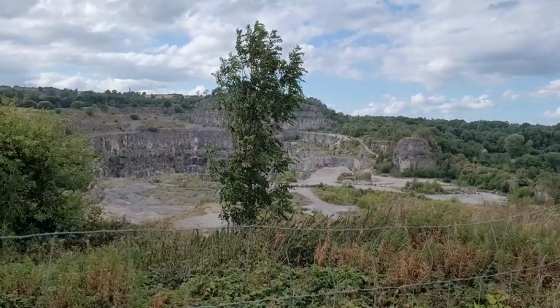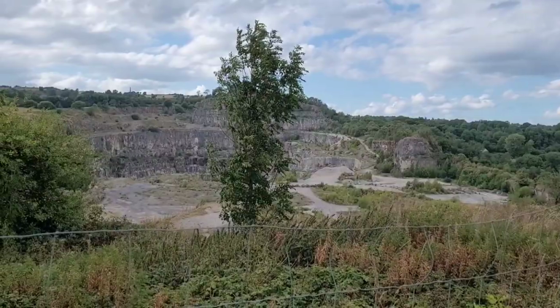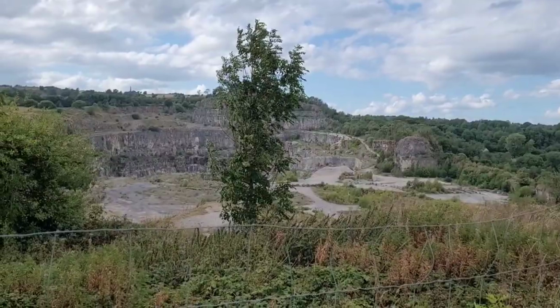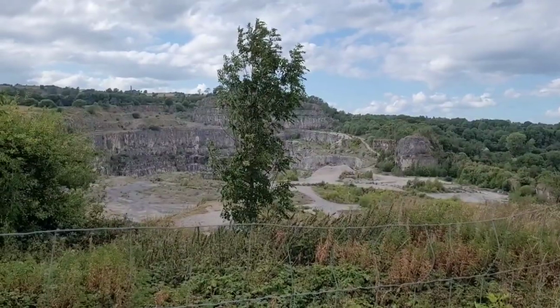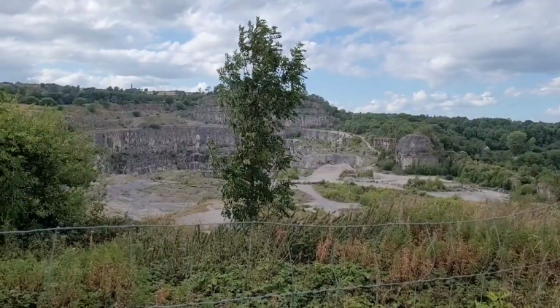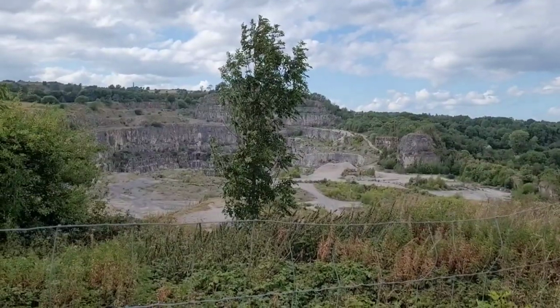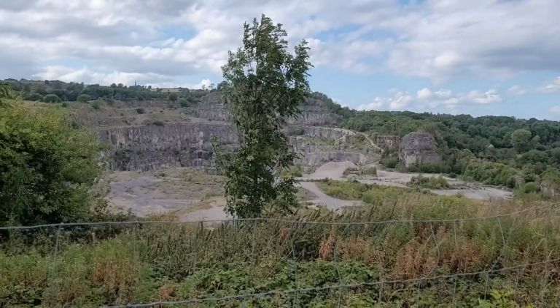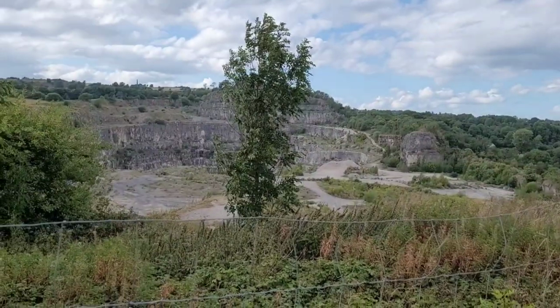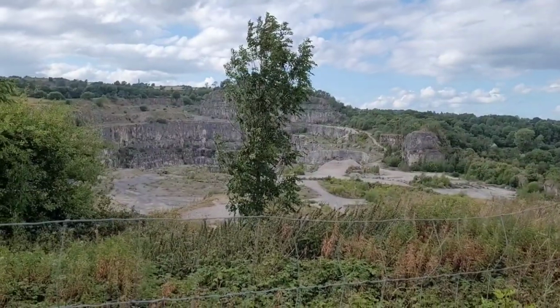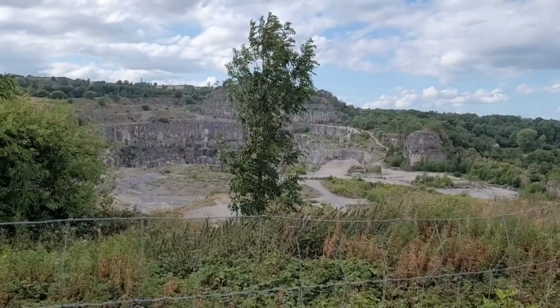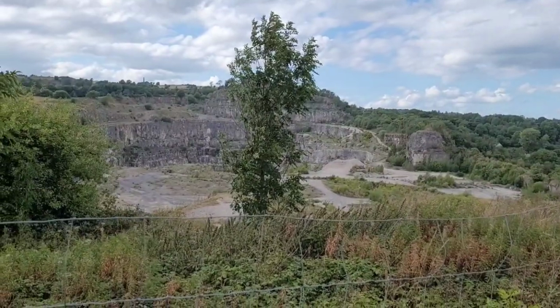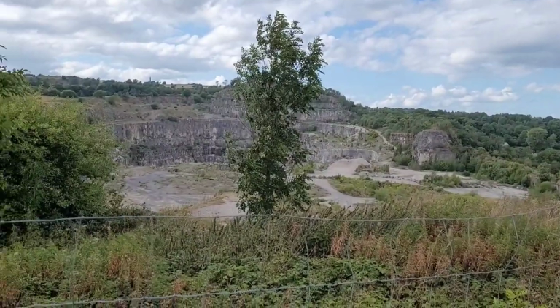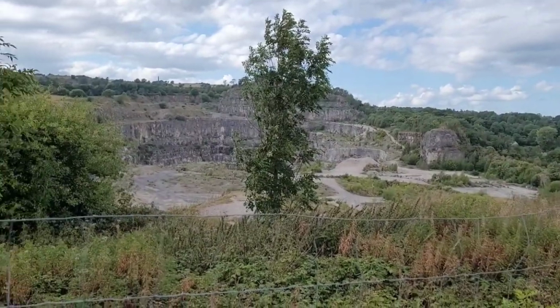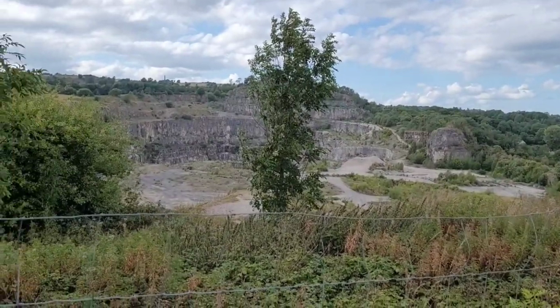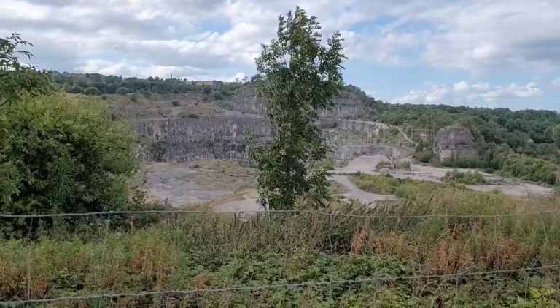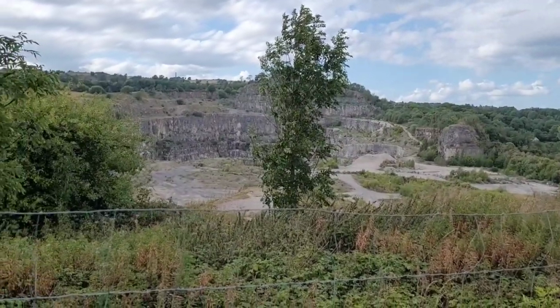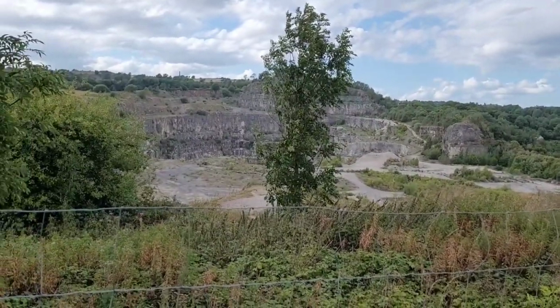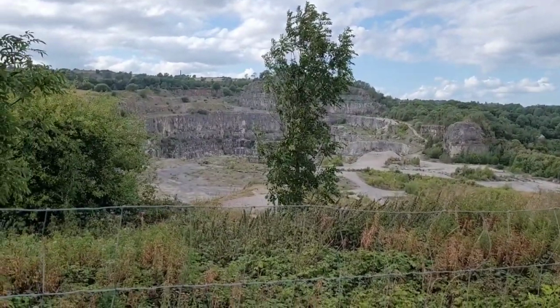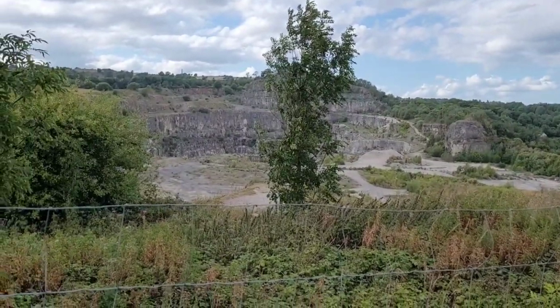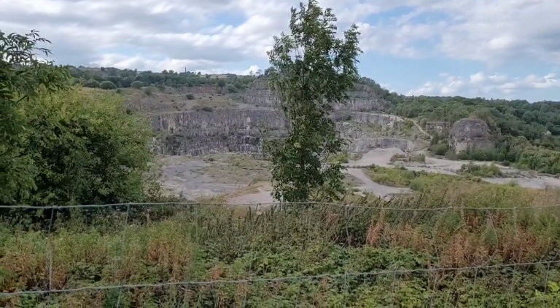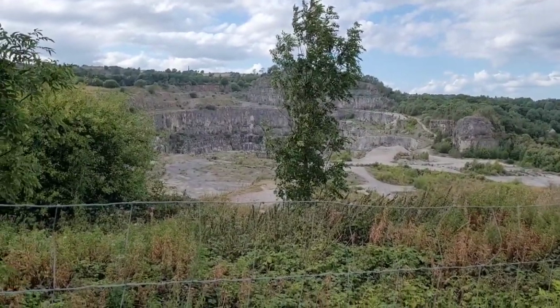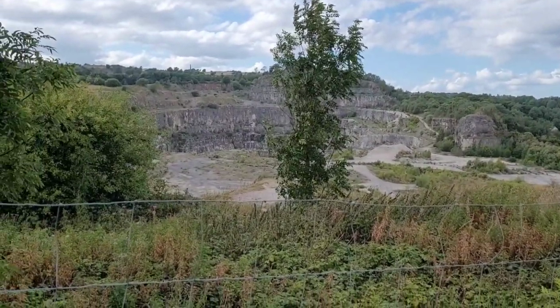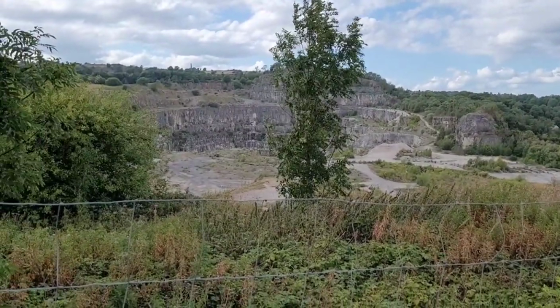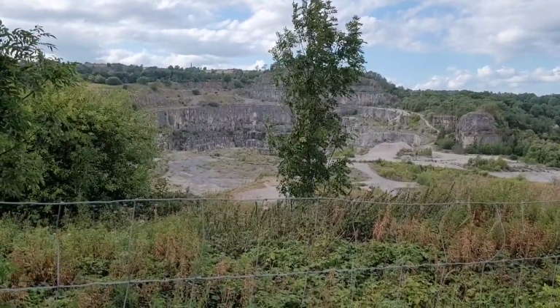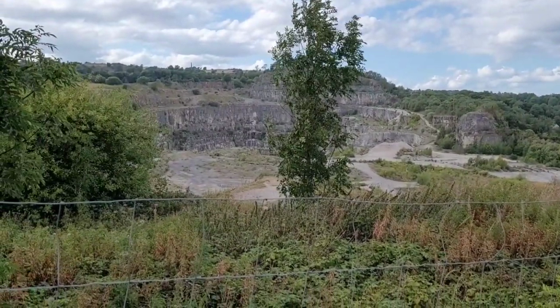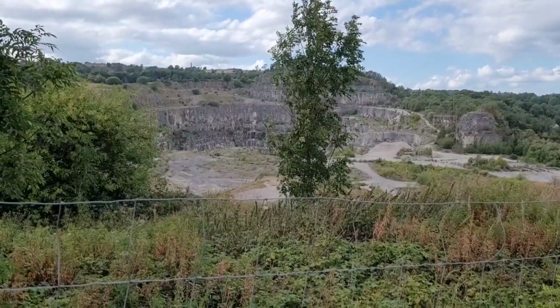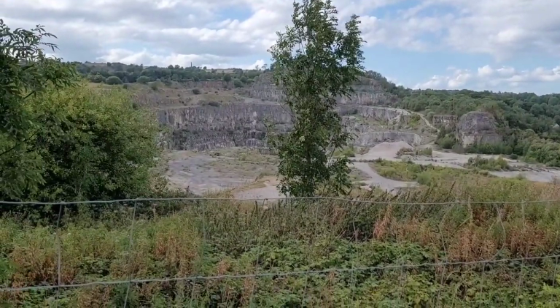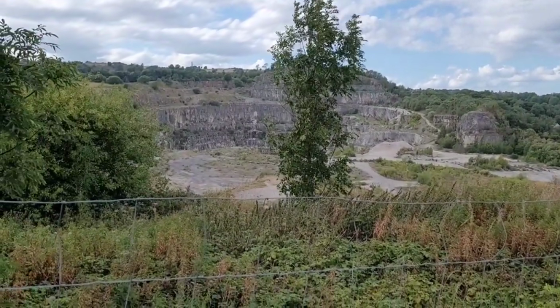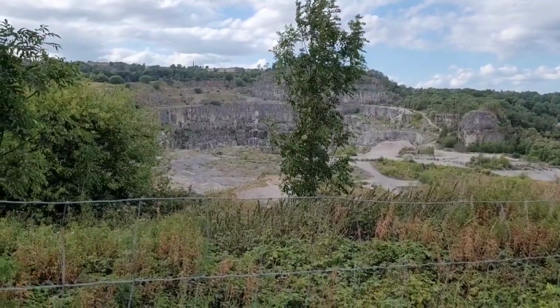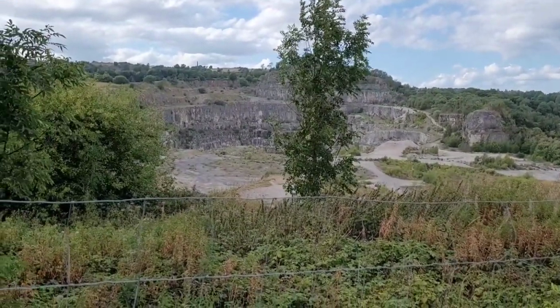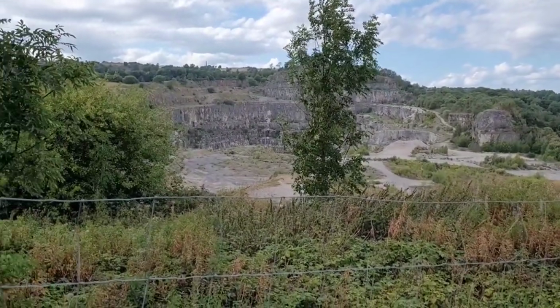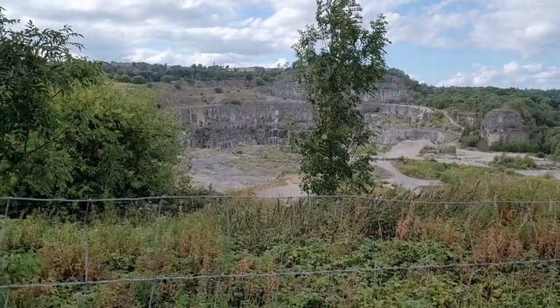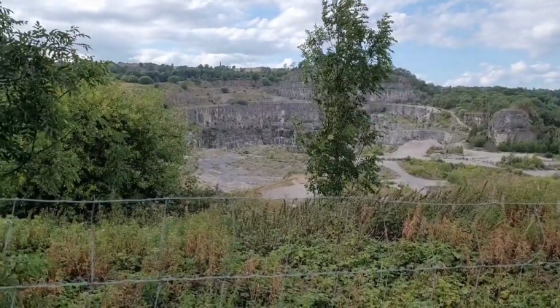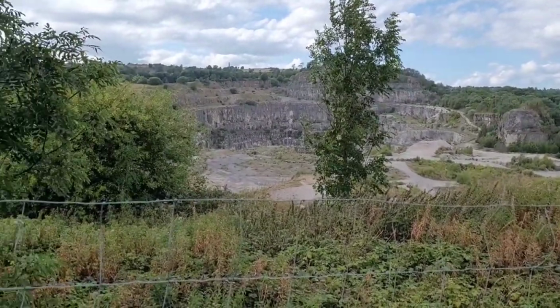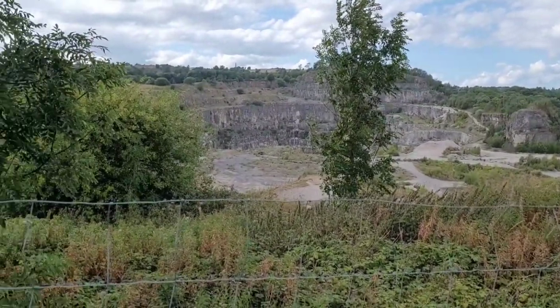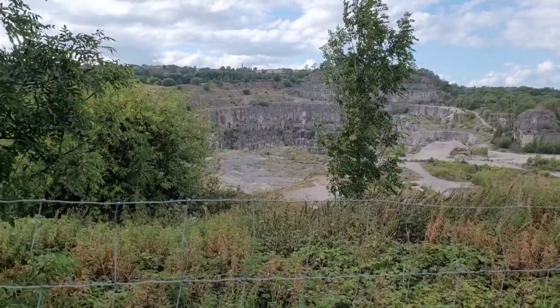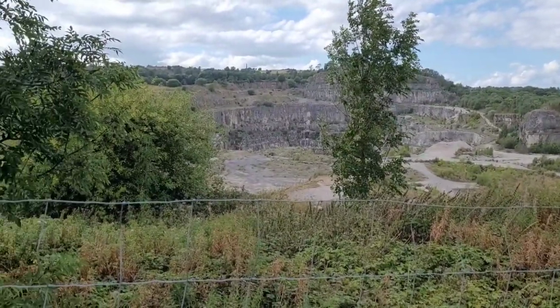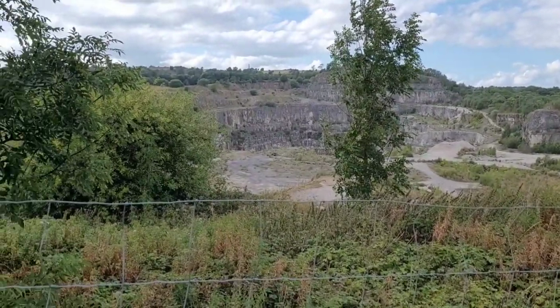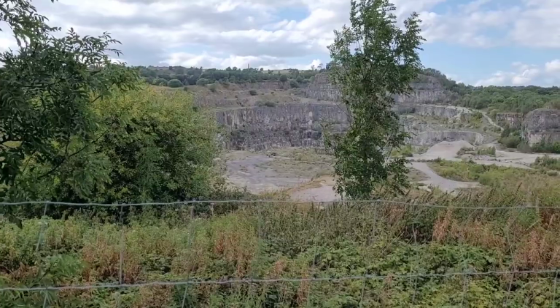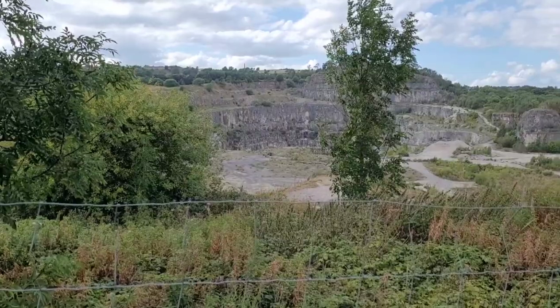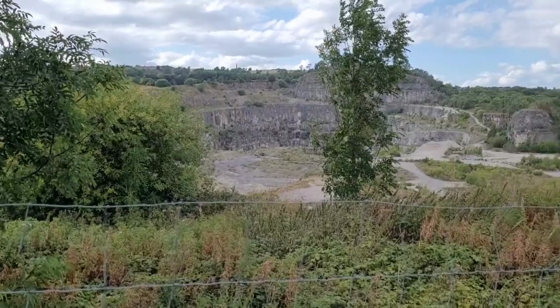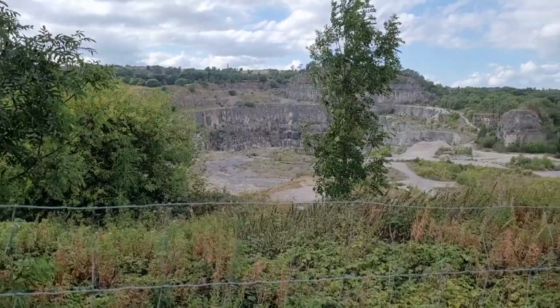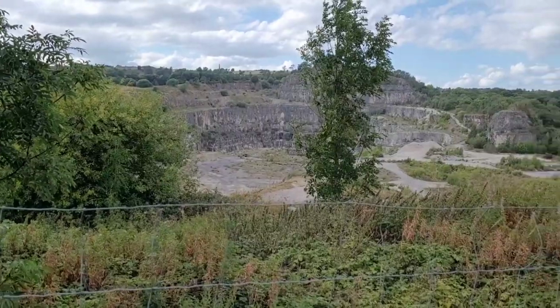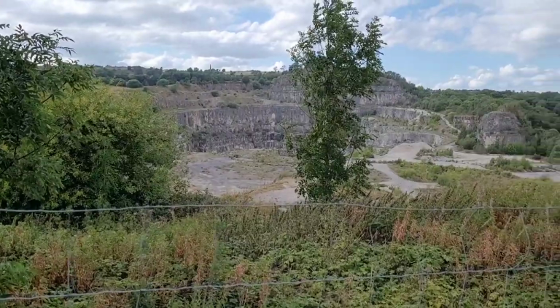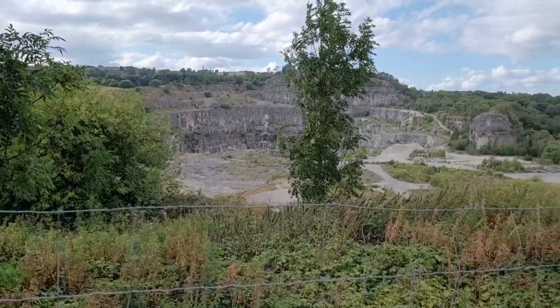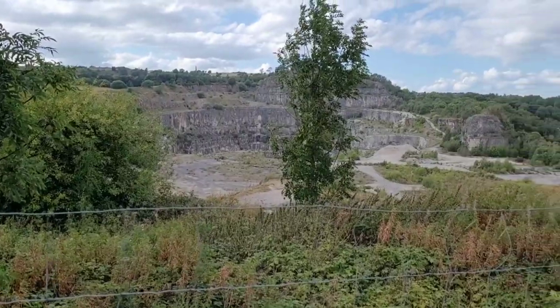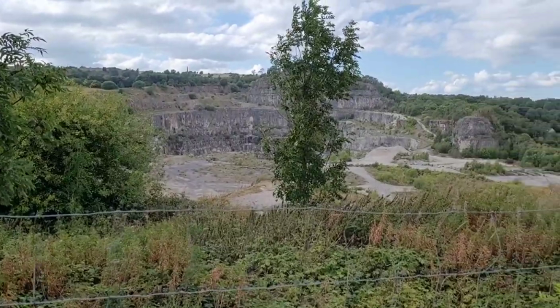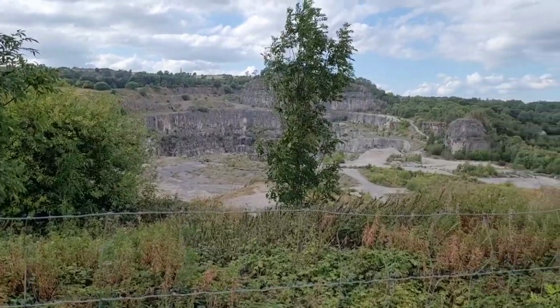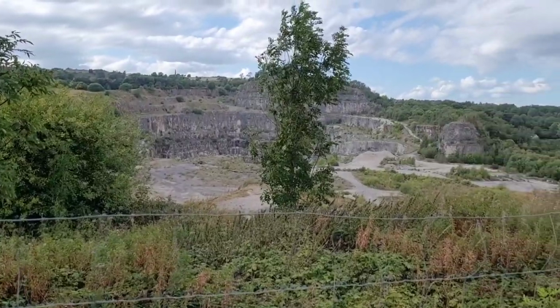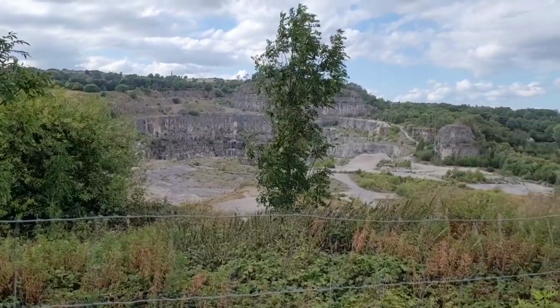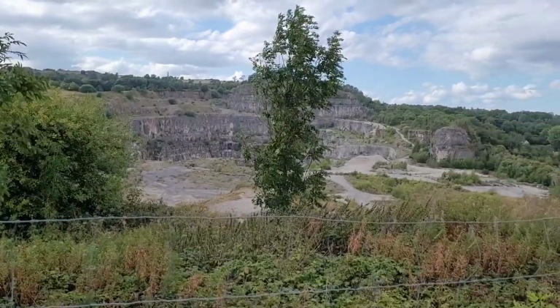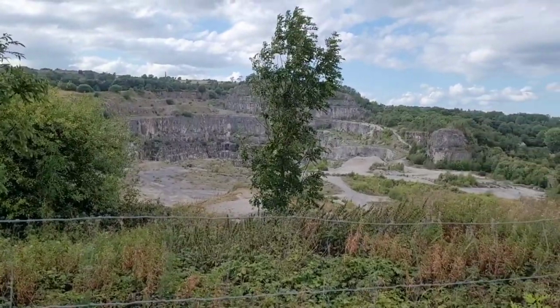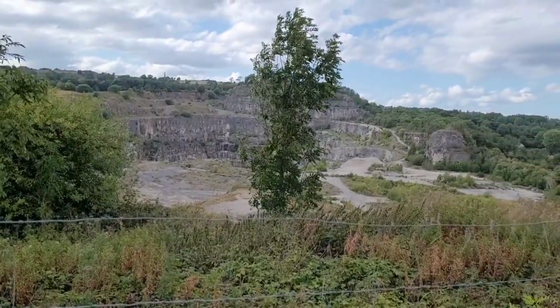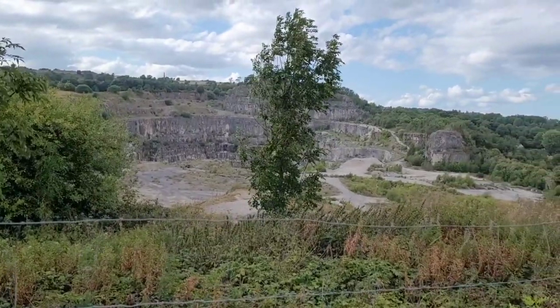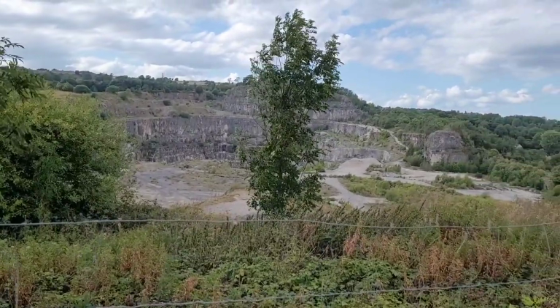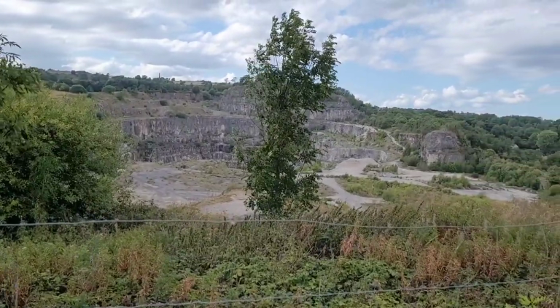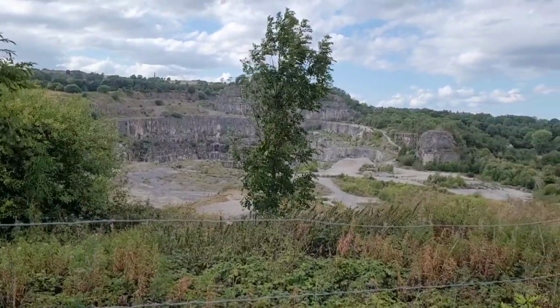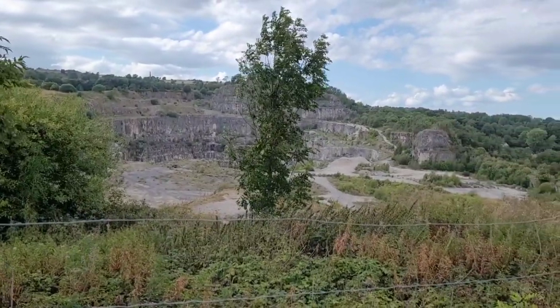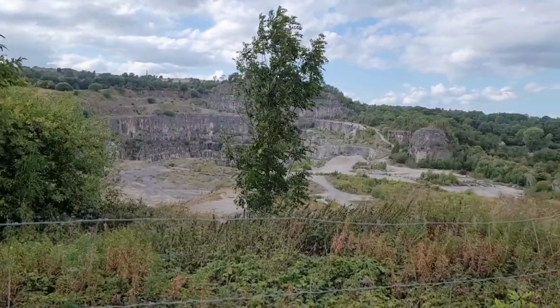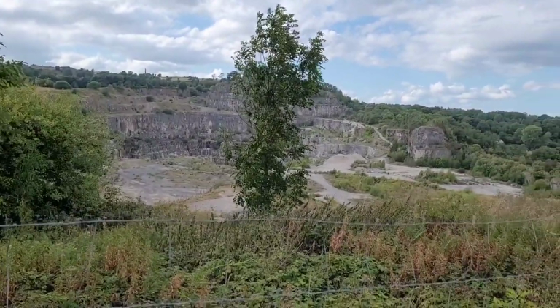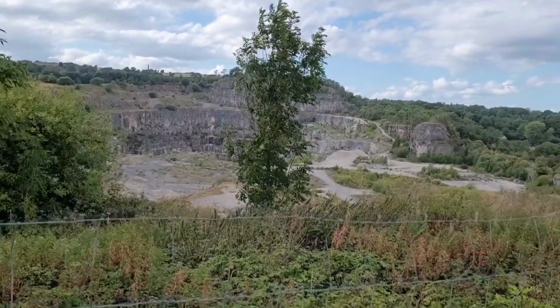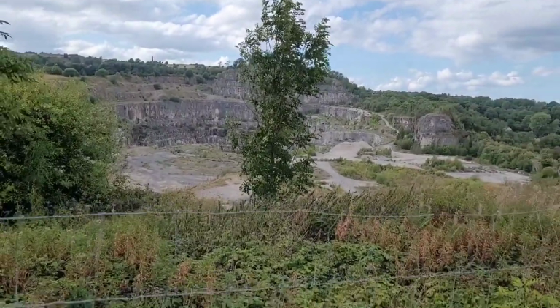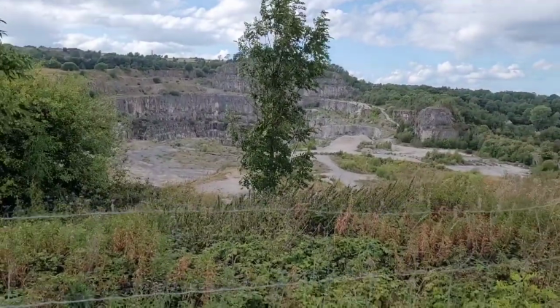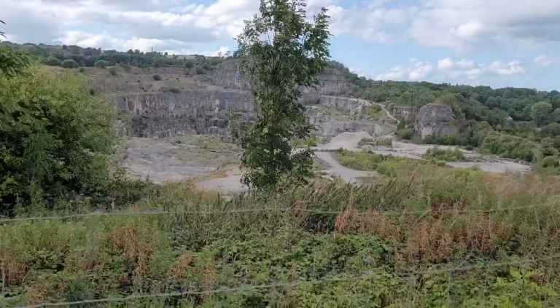Is that a limestone quarry, do you think? I'd imagine so around here — it's usually limestone, isn't it.